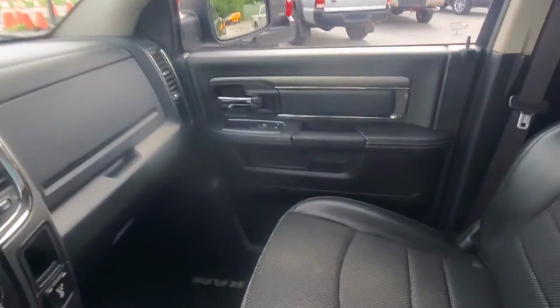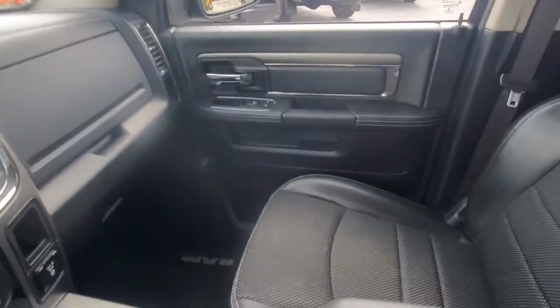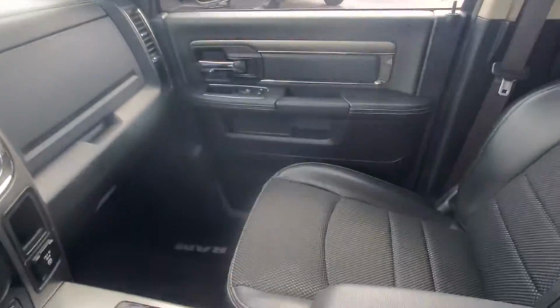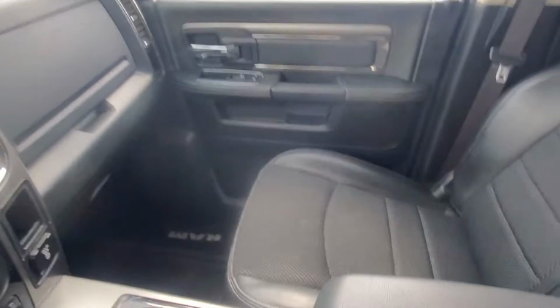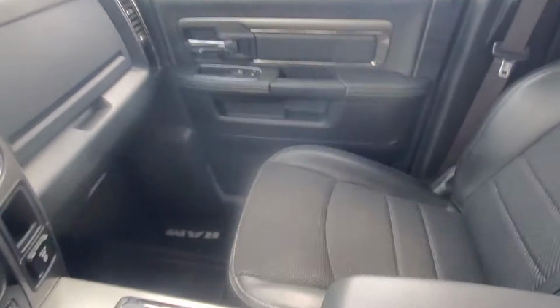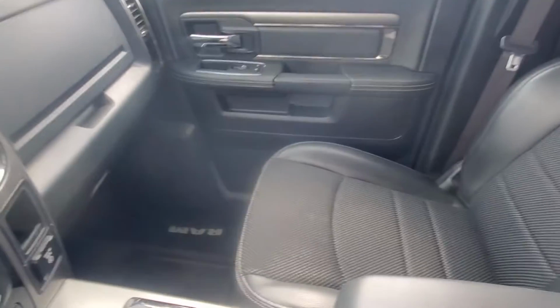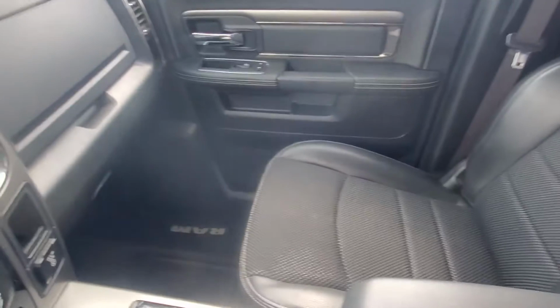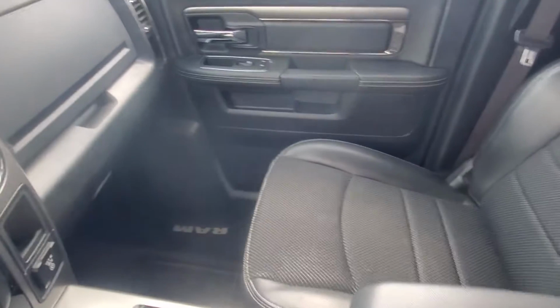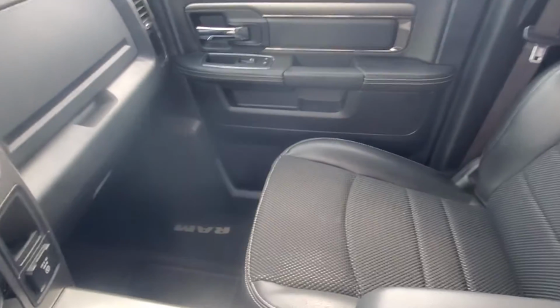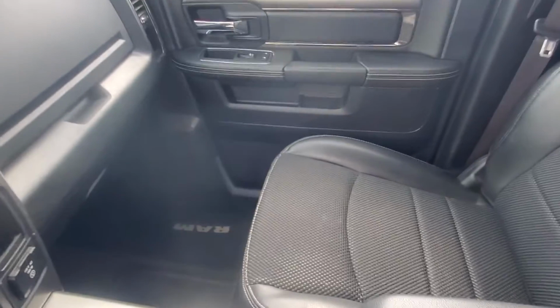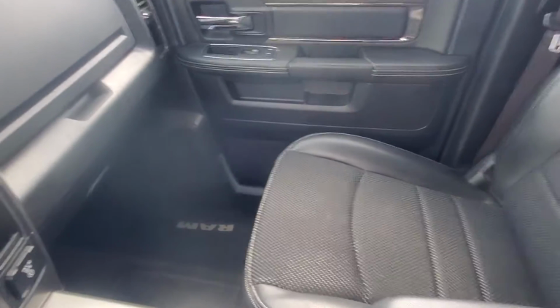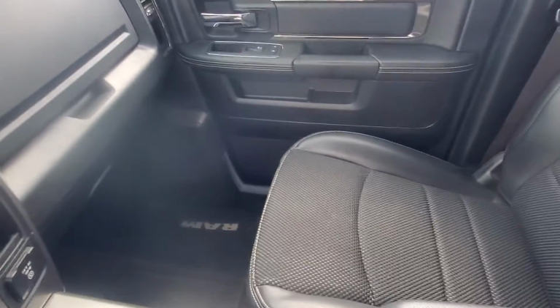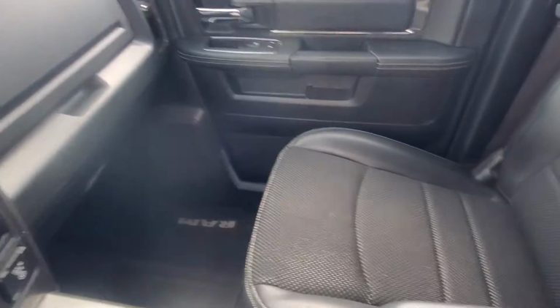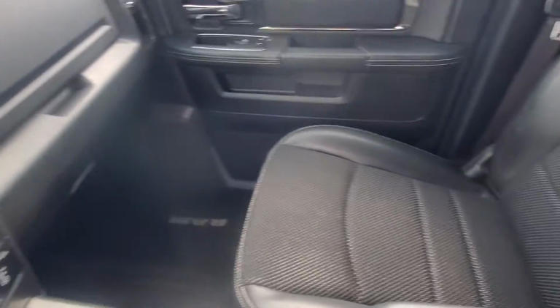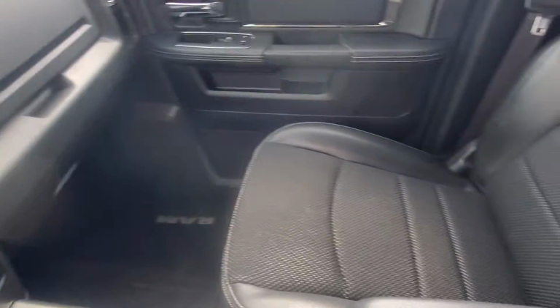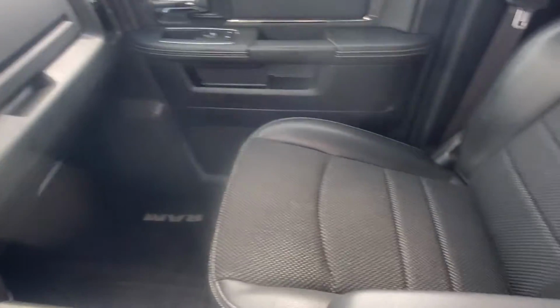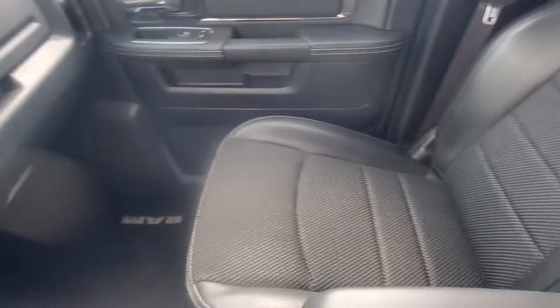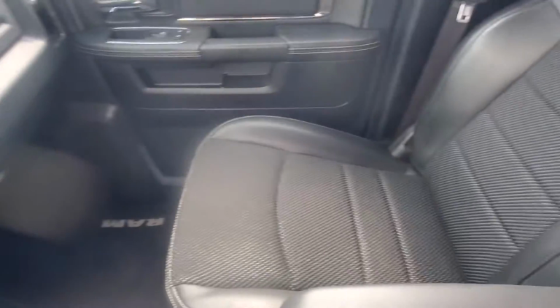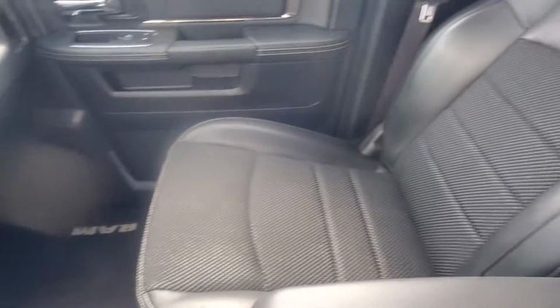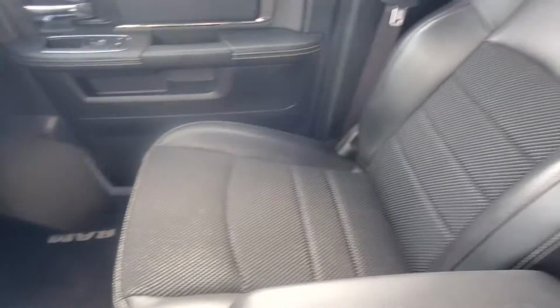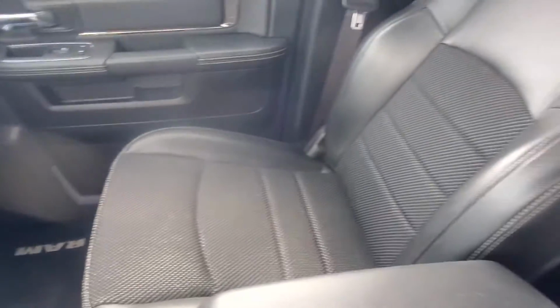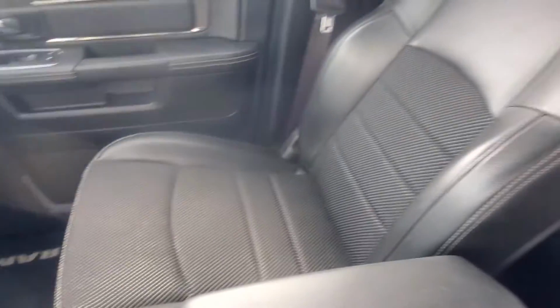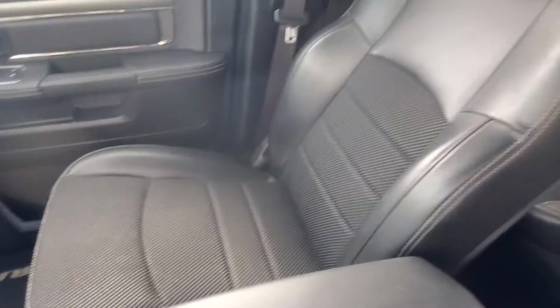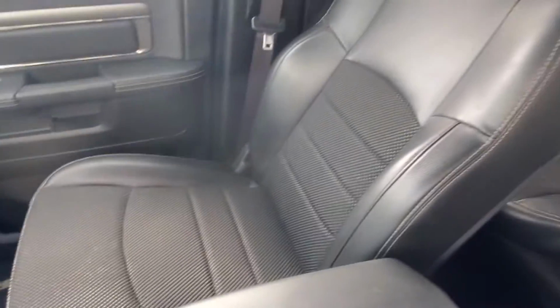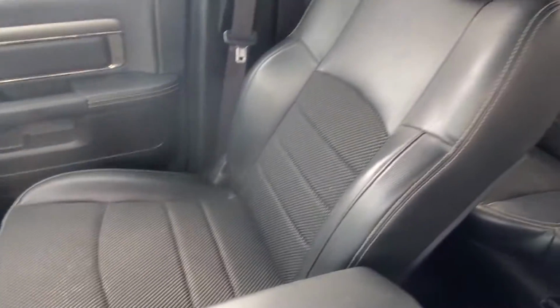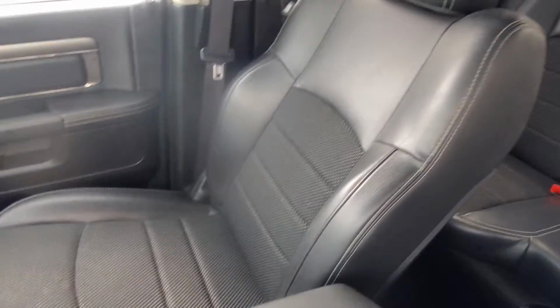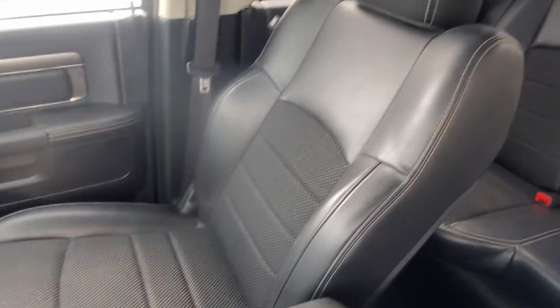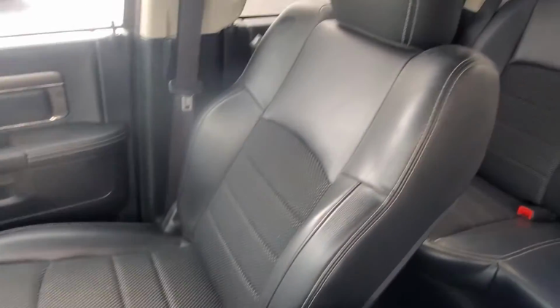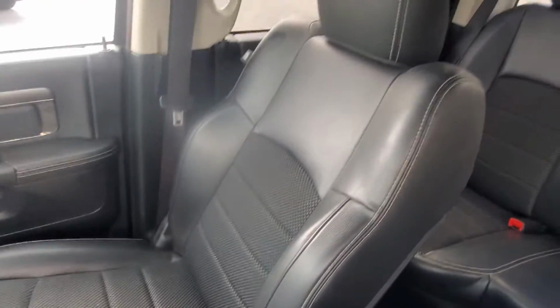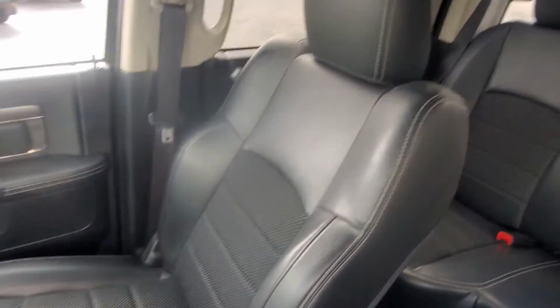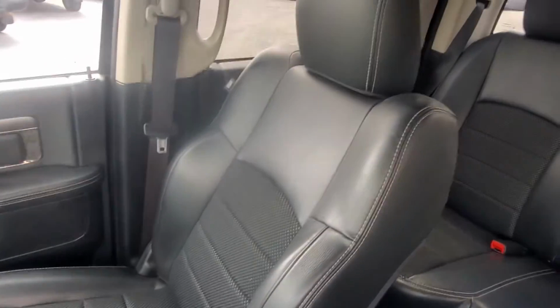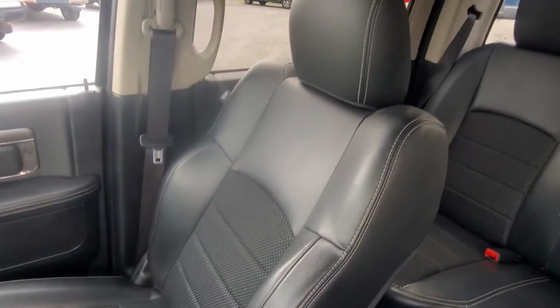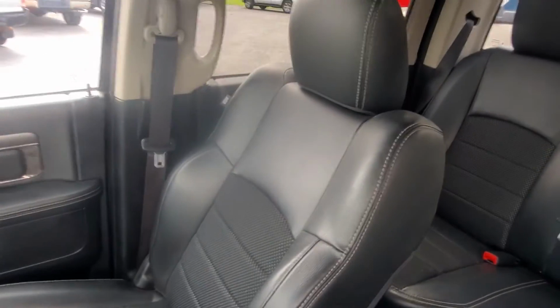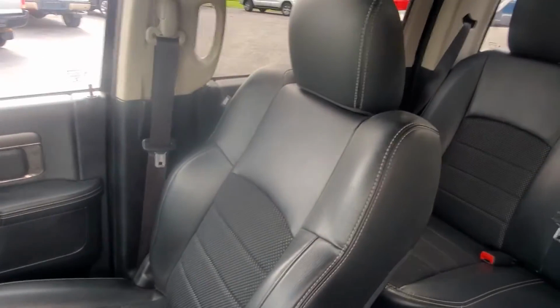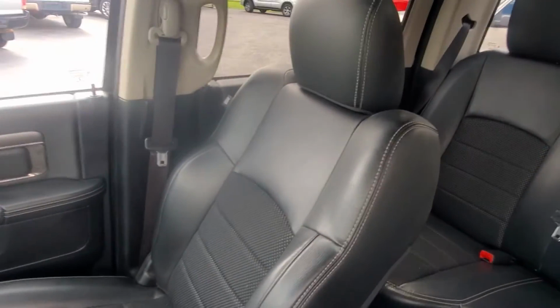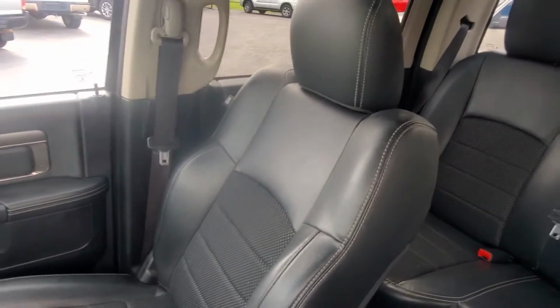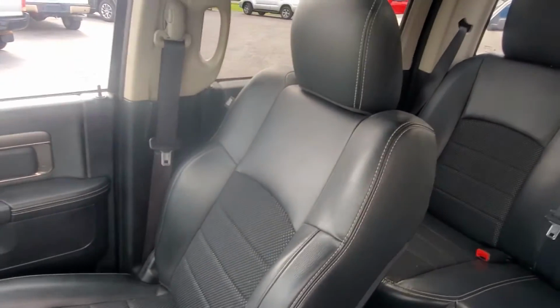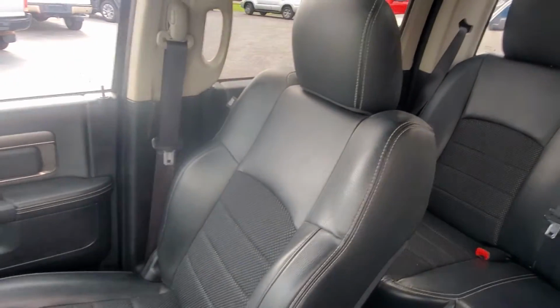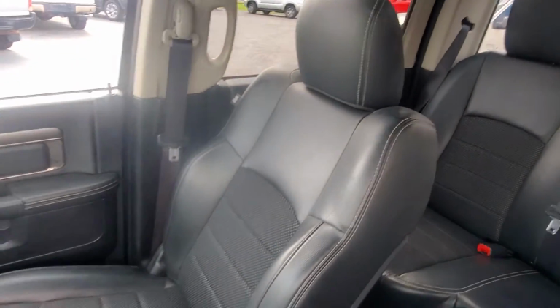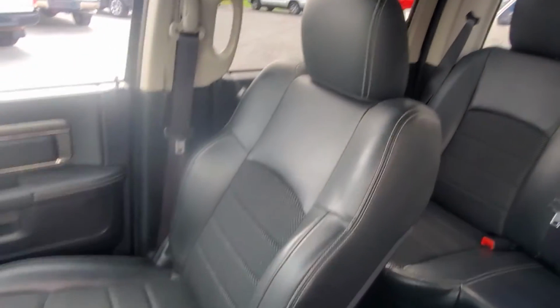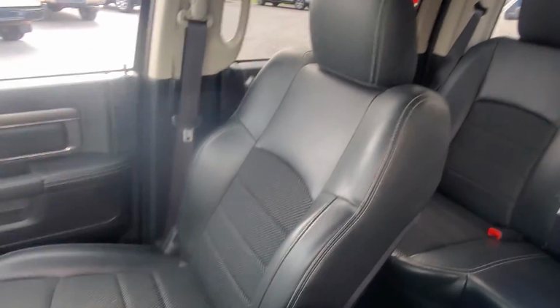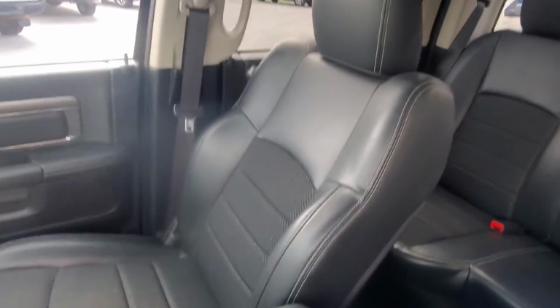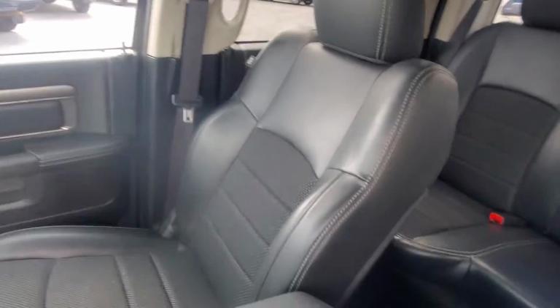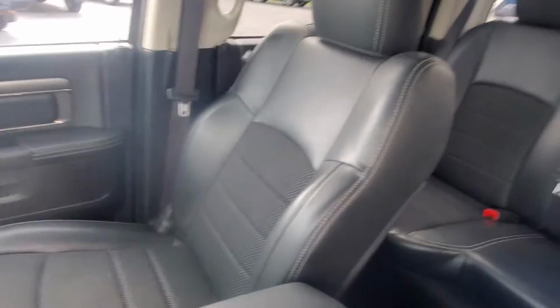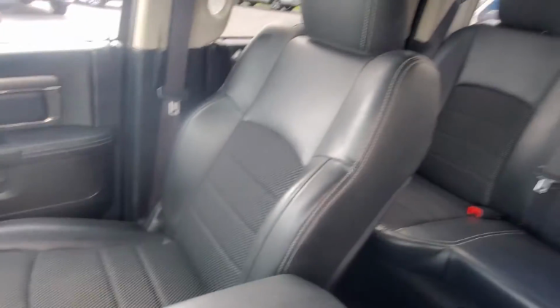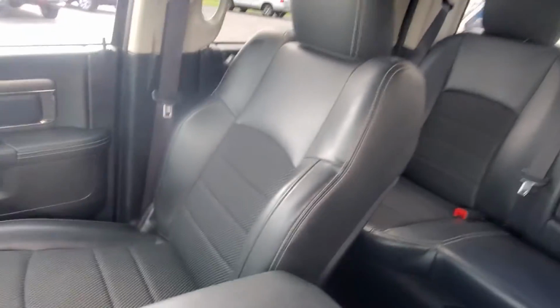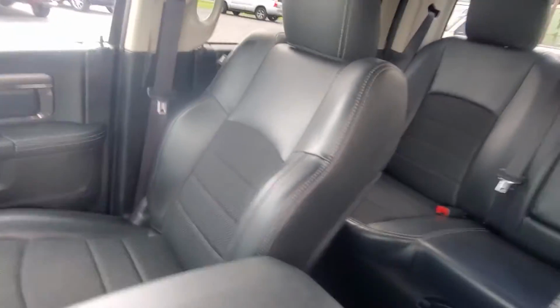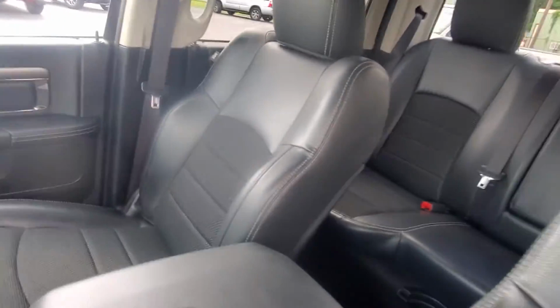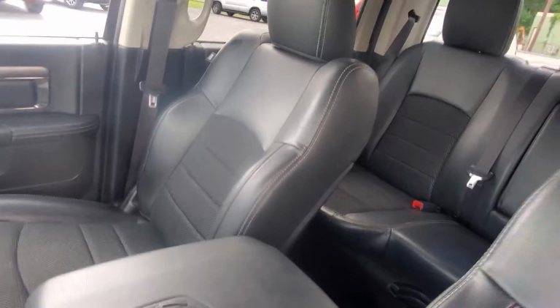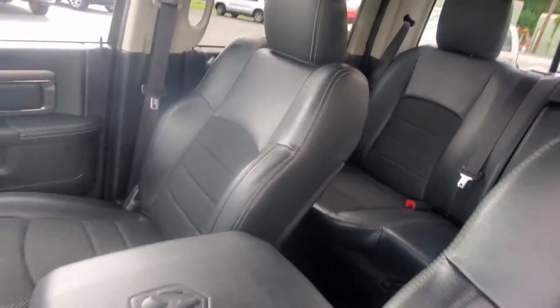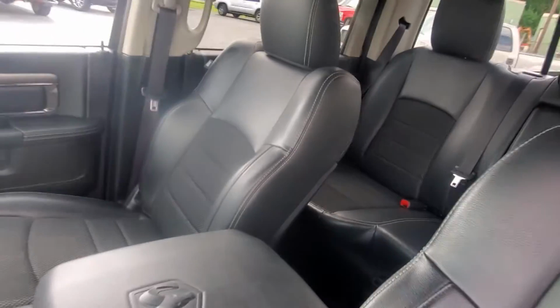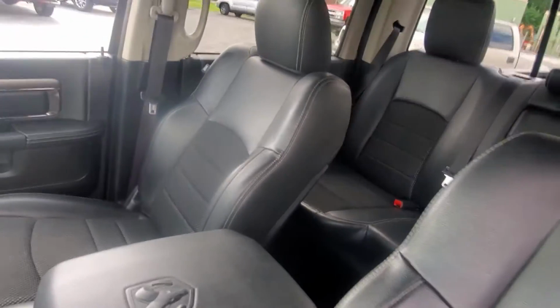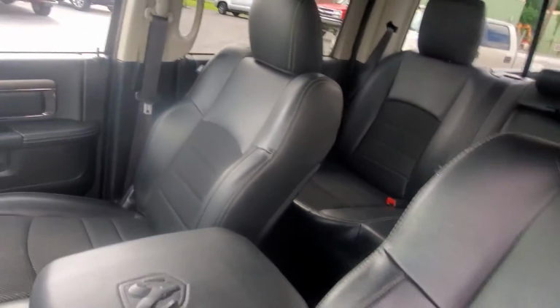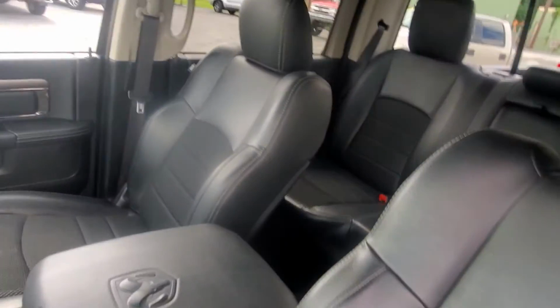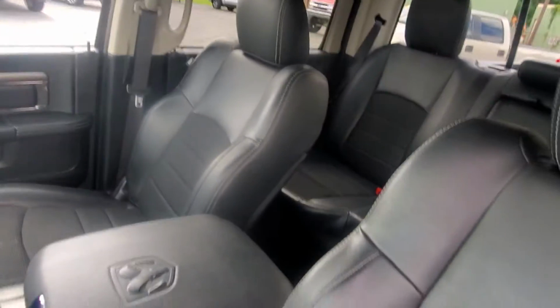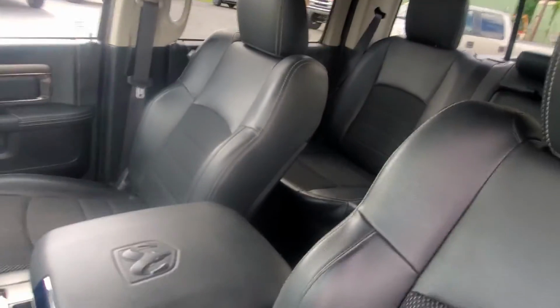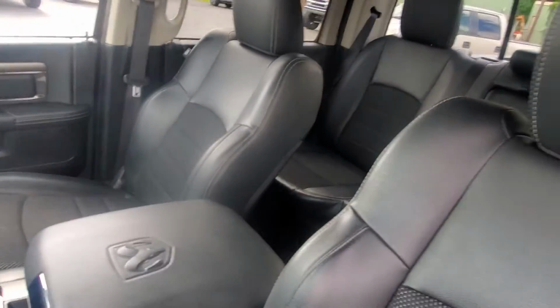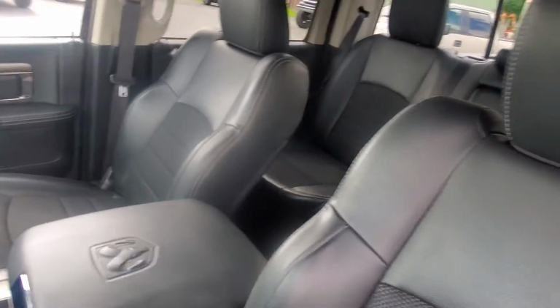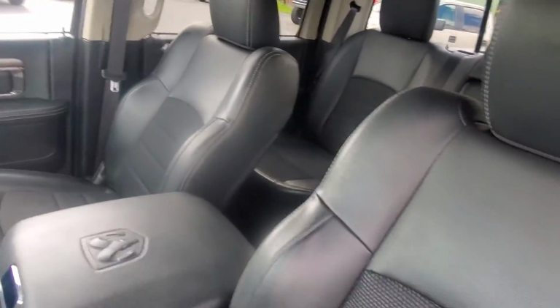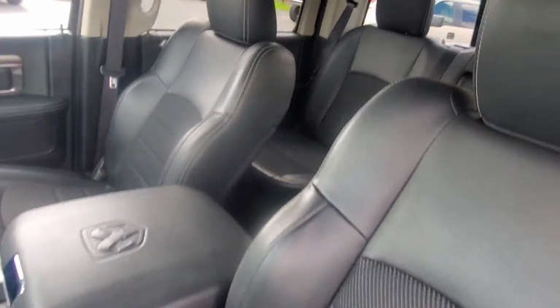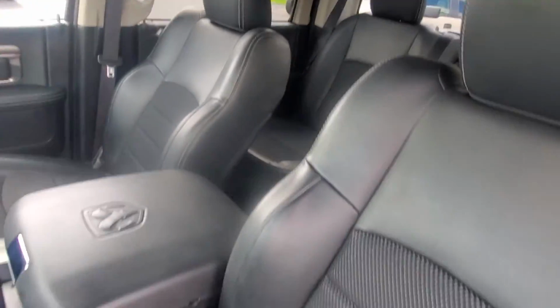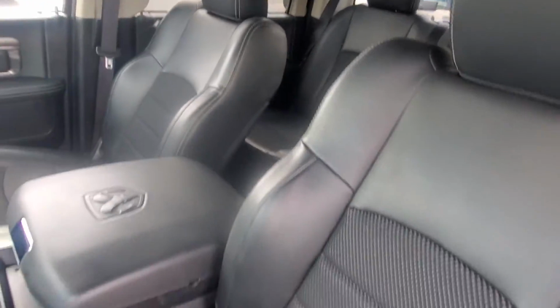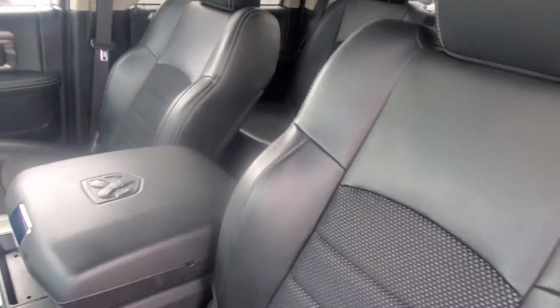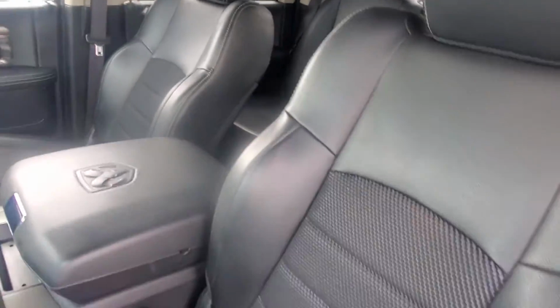As you can see, the passenger side is in as good or better shape as the front seat.